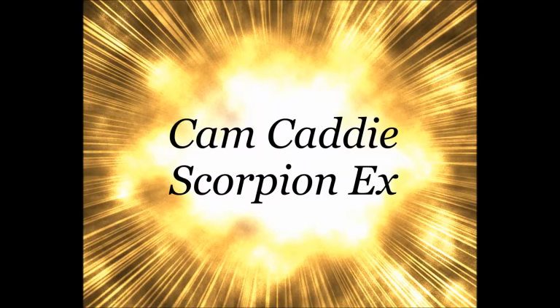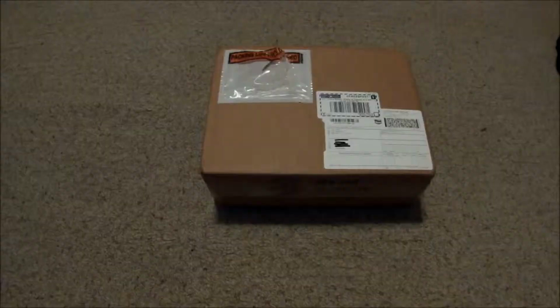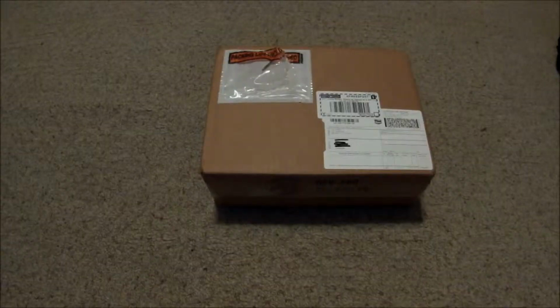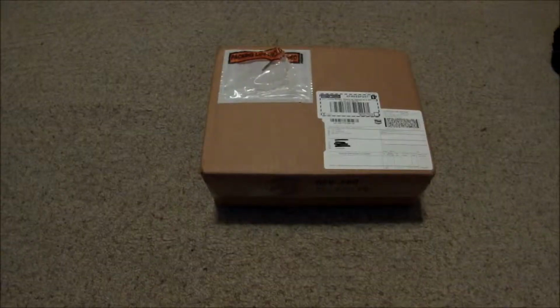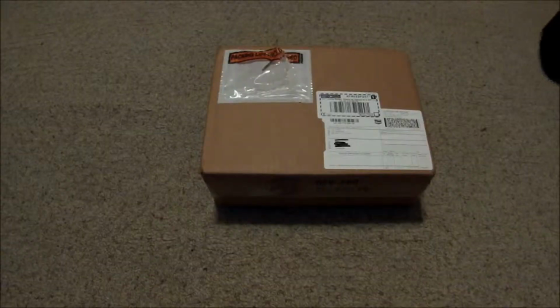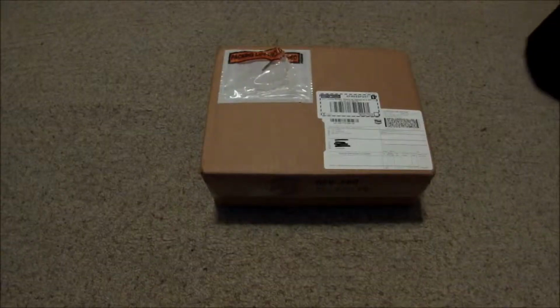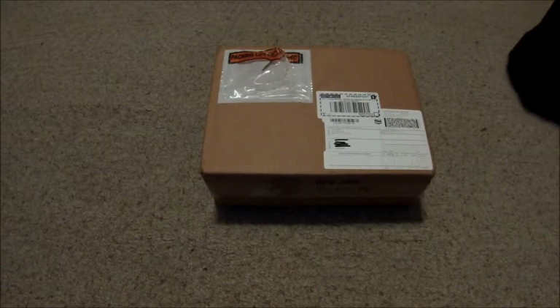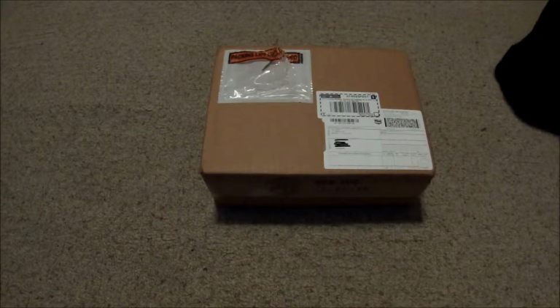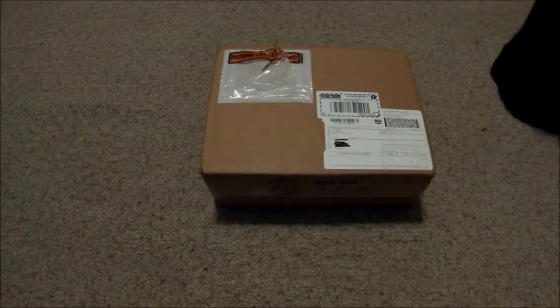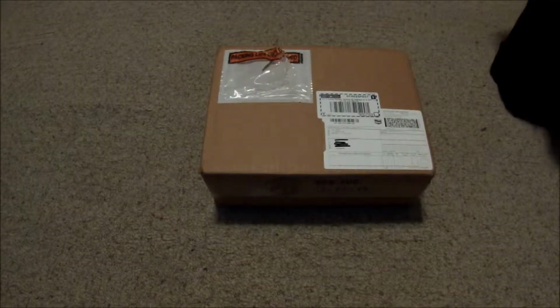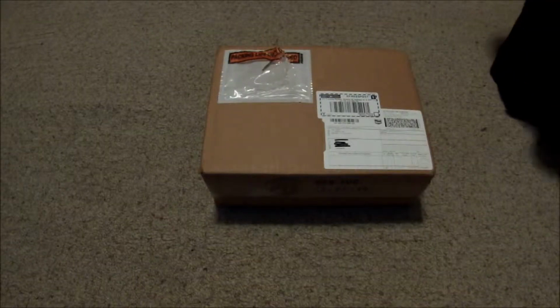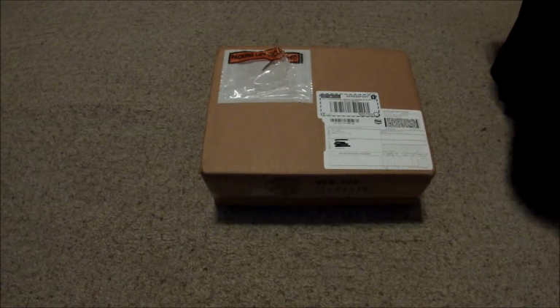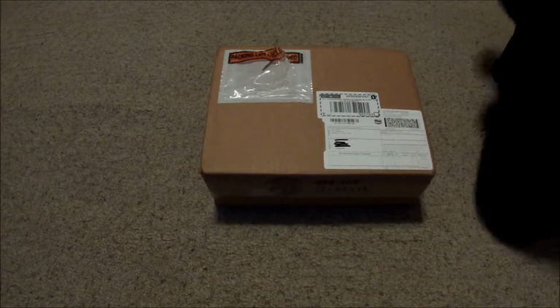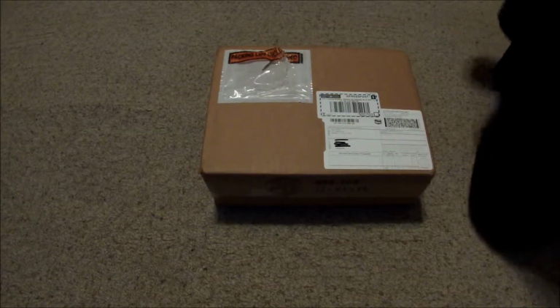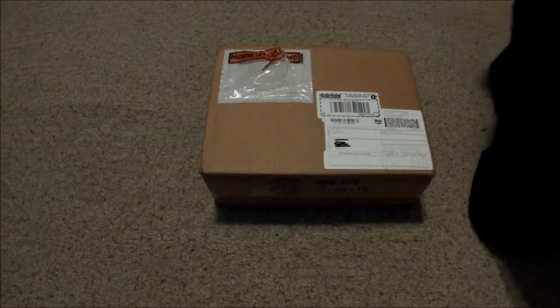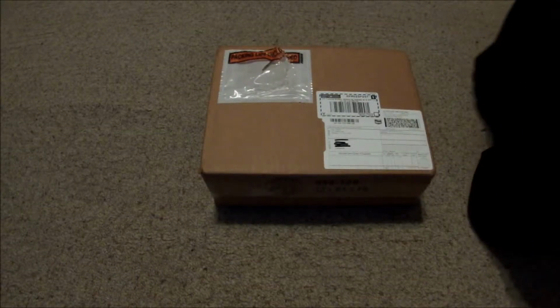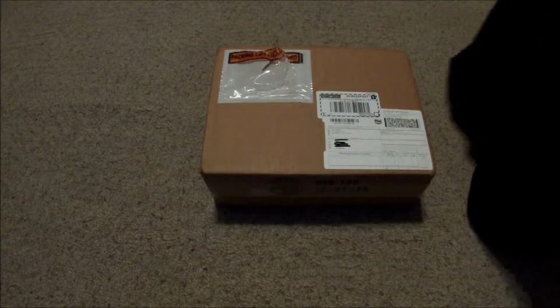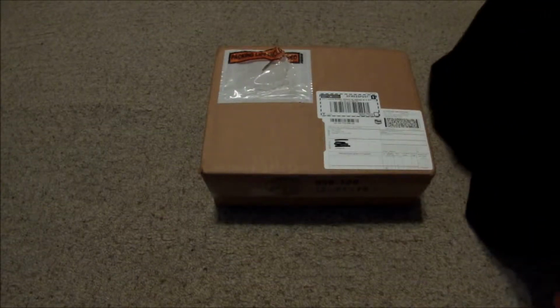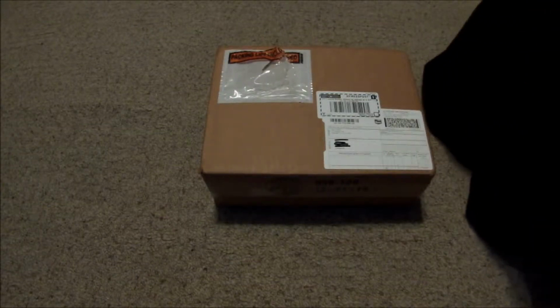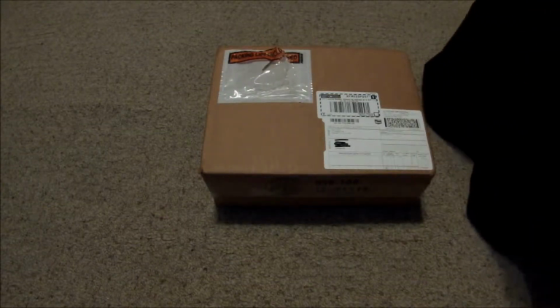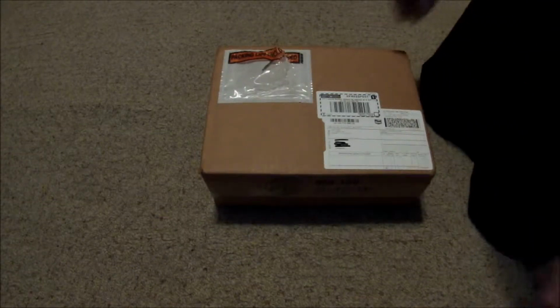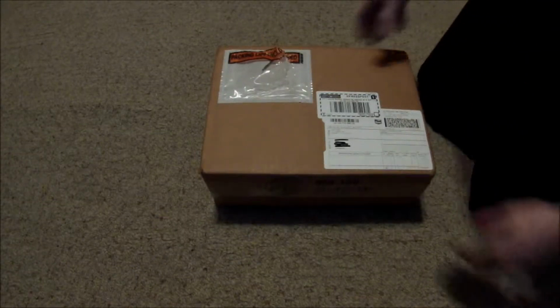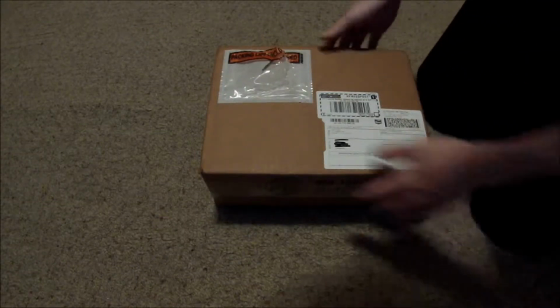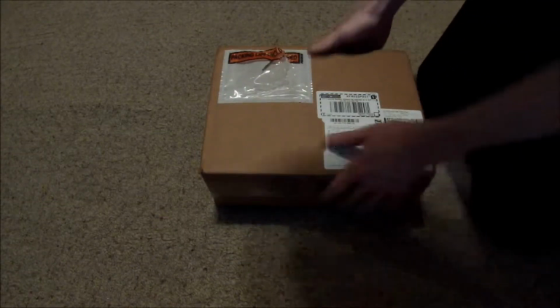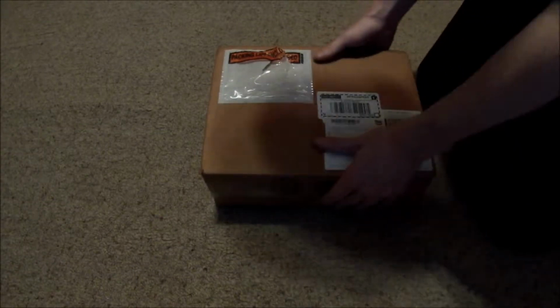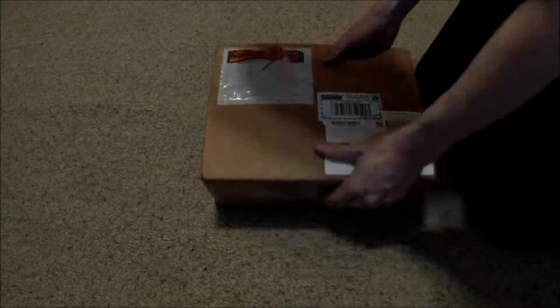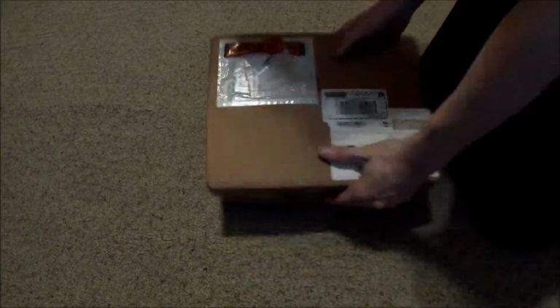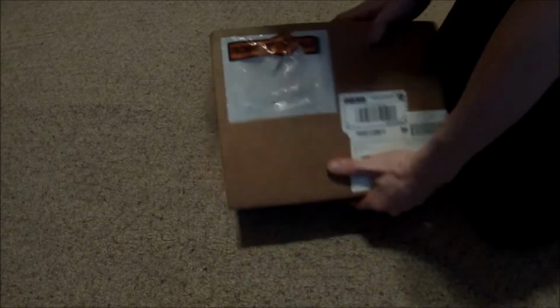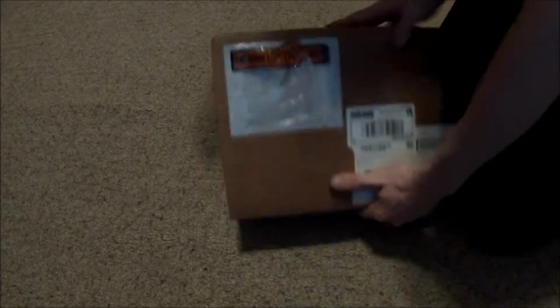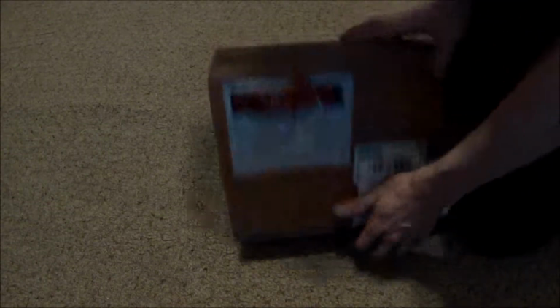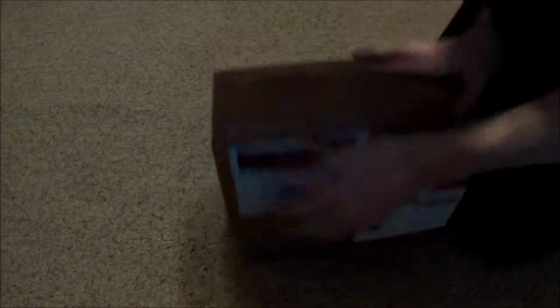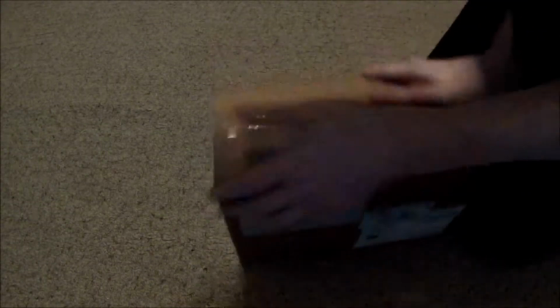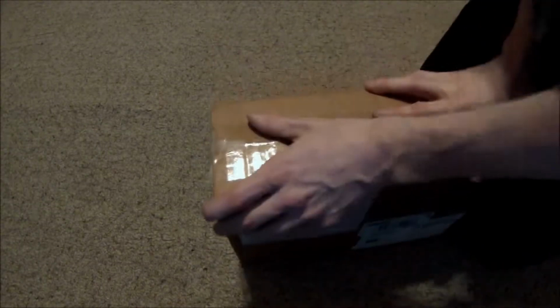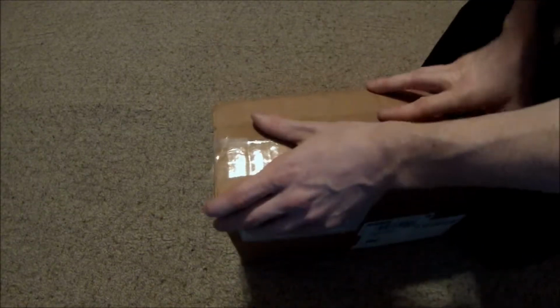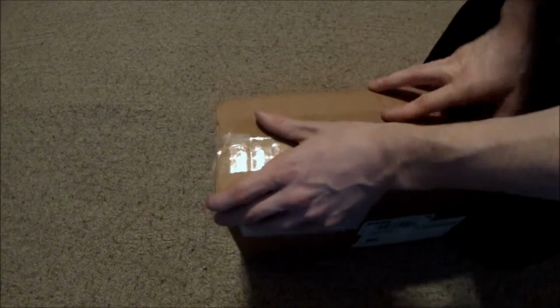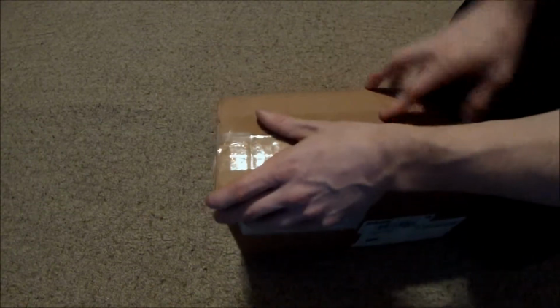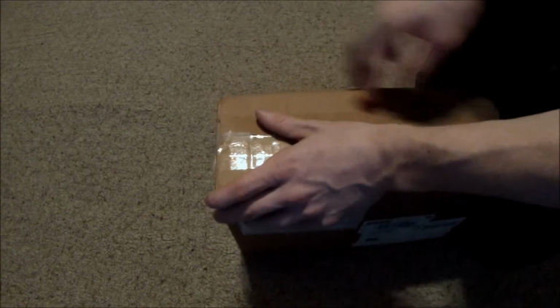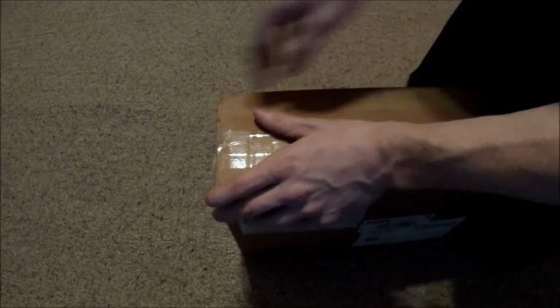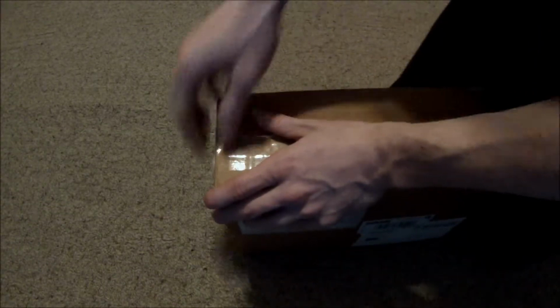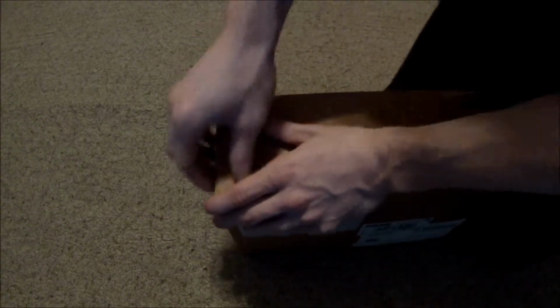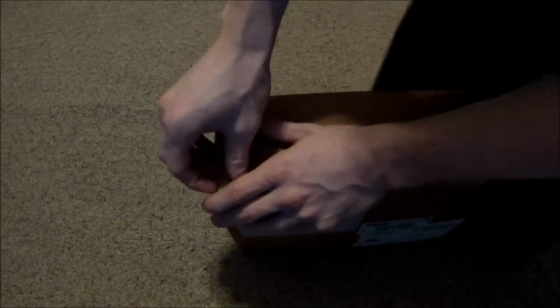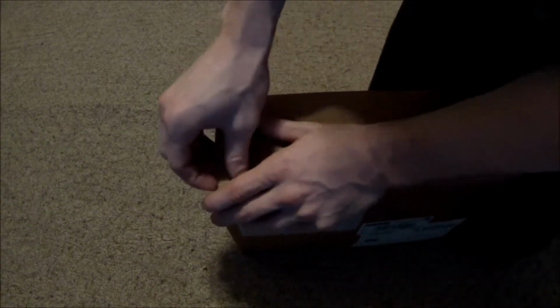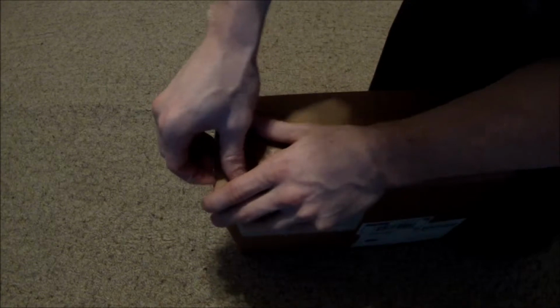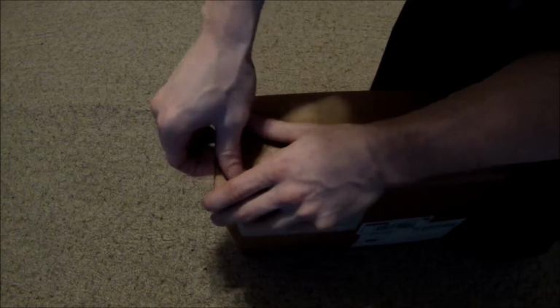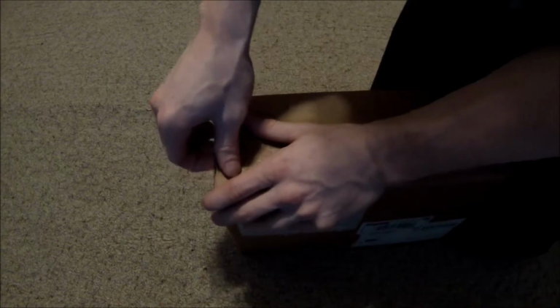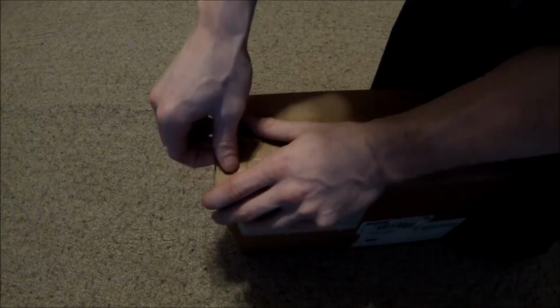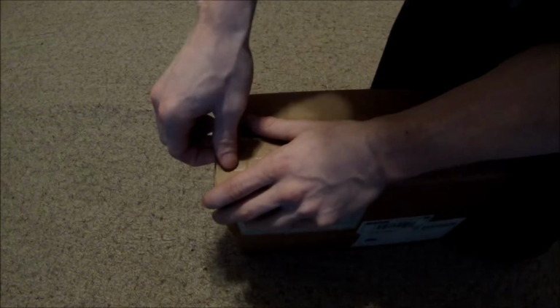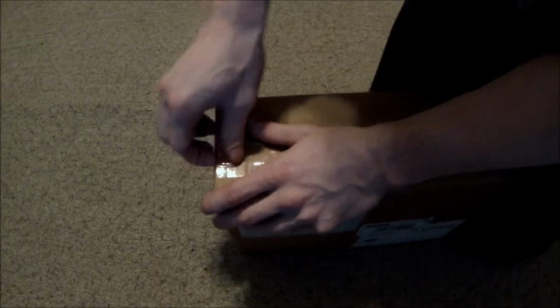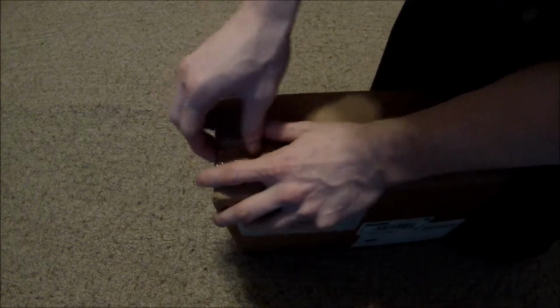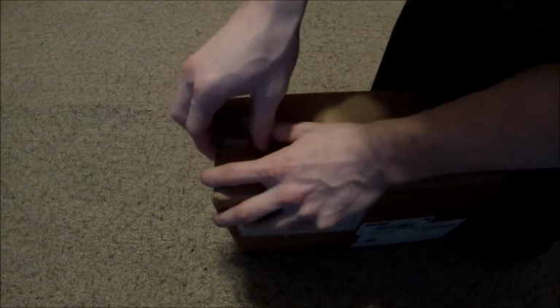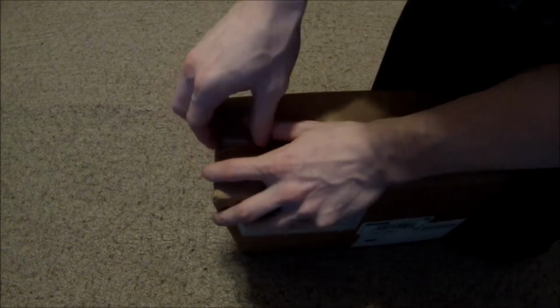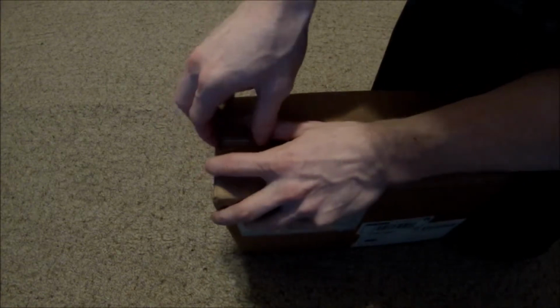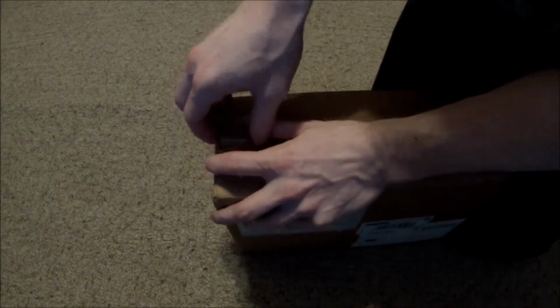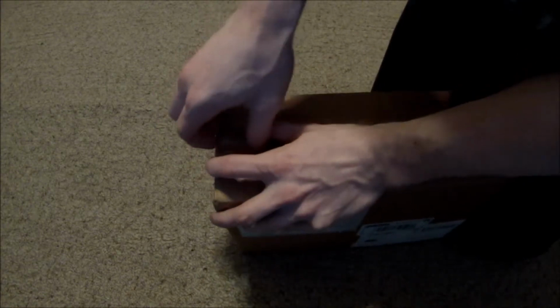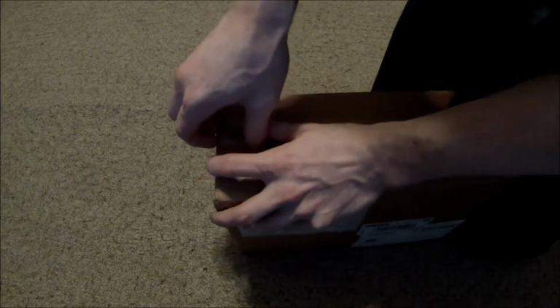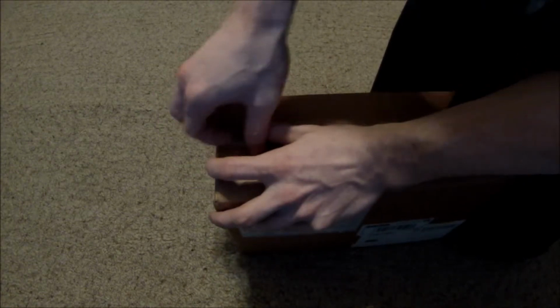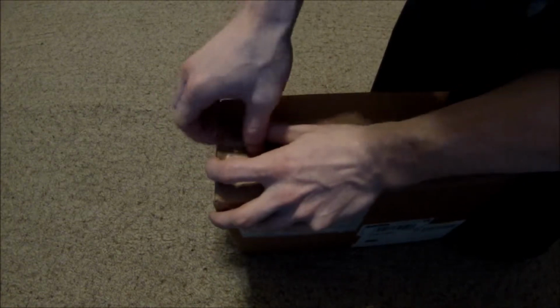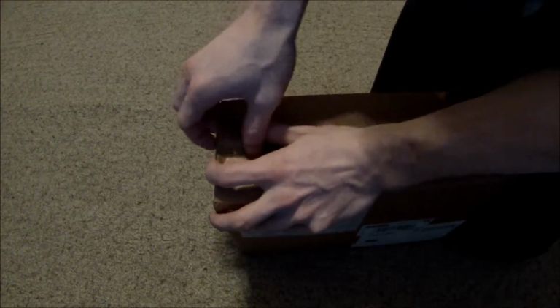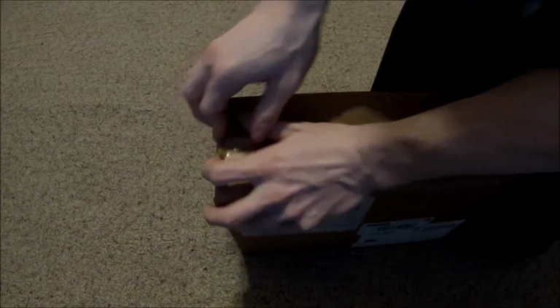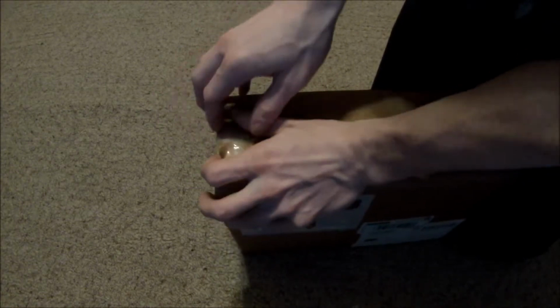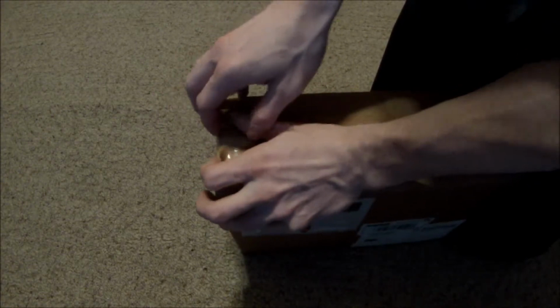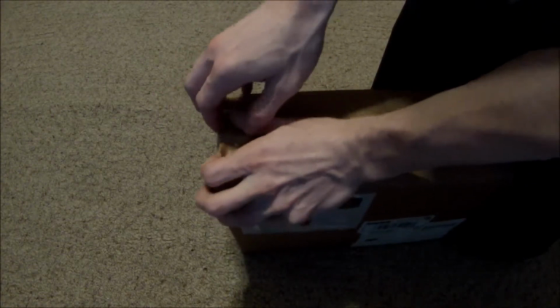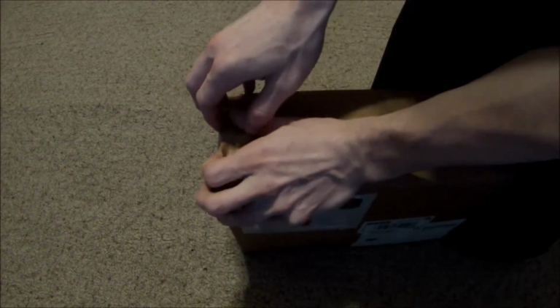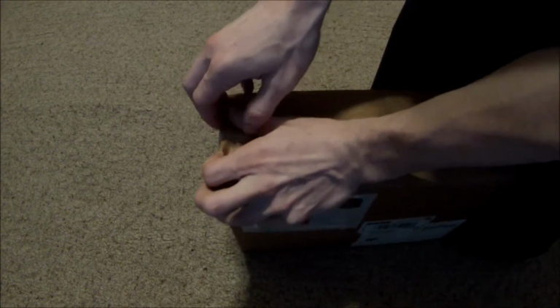Hi there YouTubers and welcome back. This is unboxing episode number six. Let's see what product we have today.